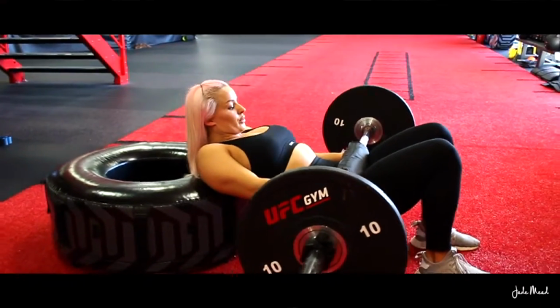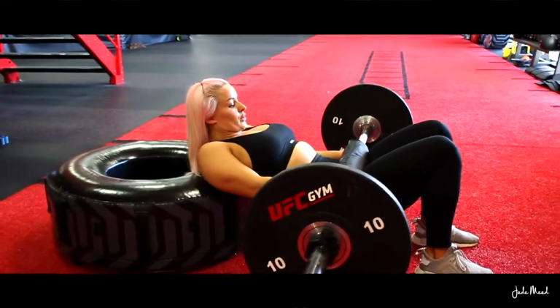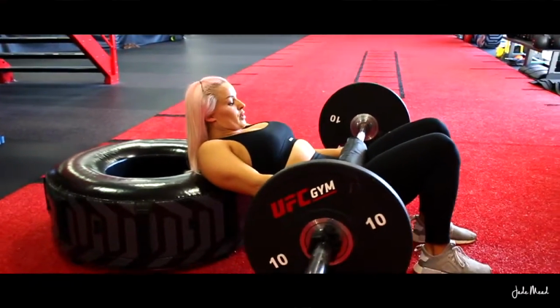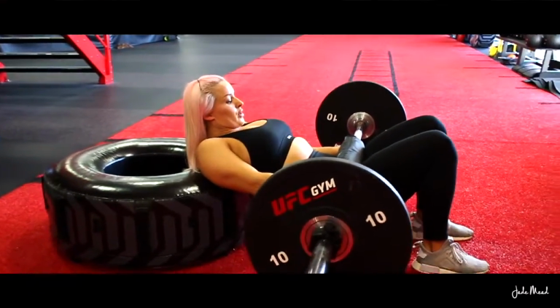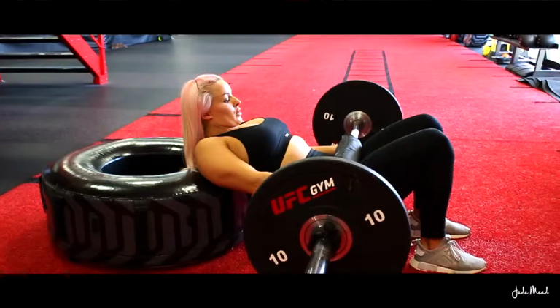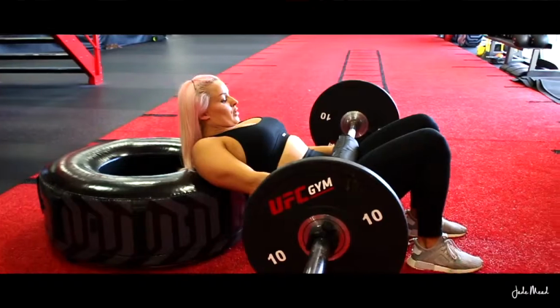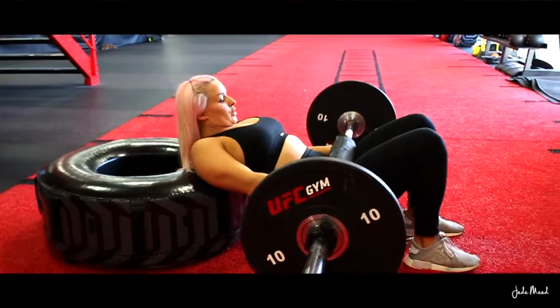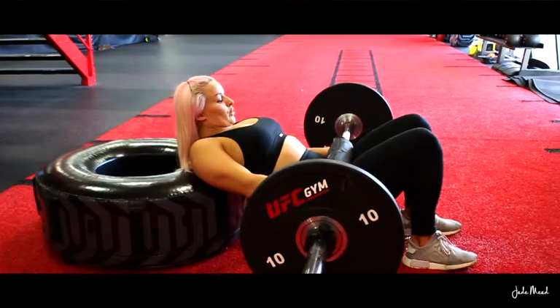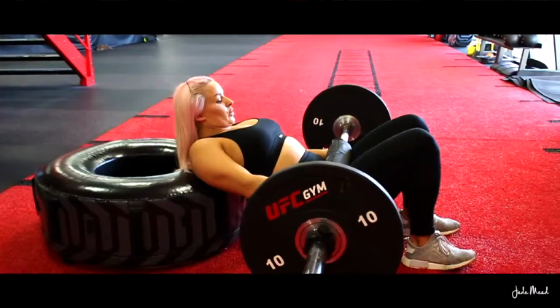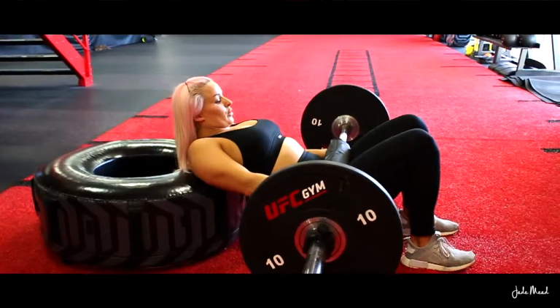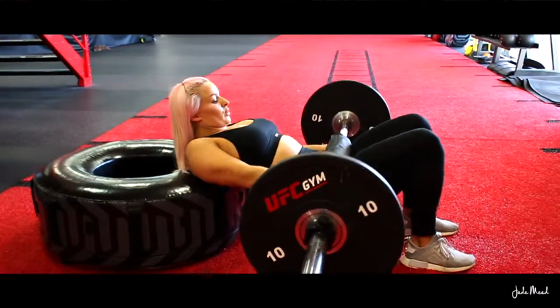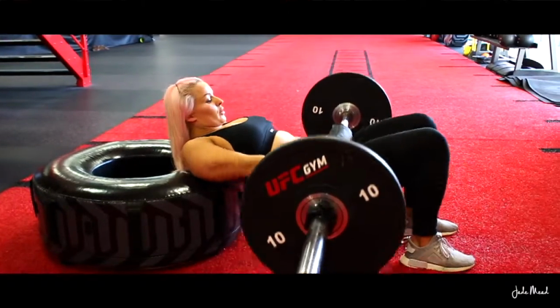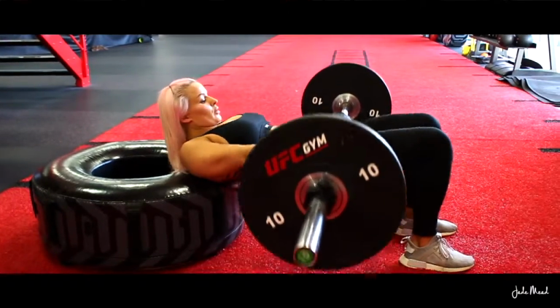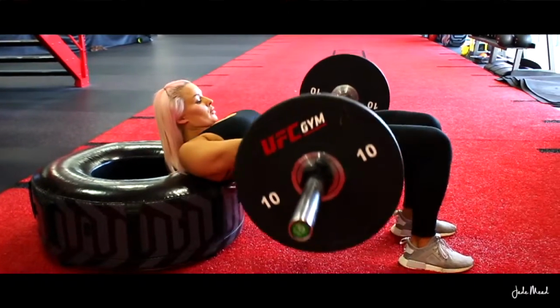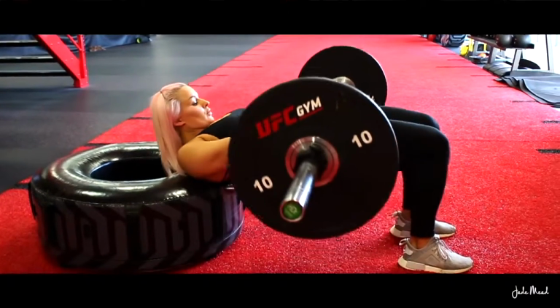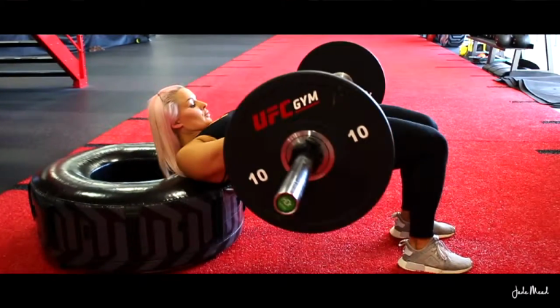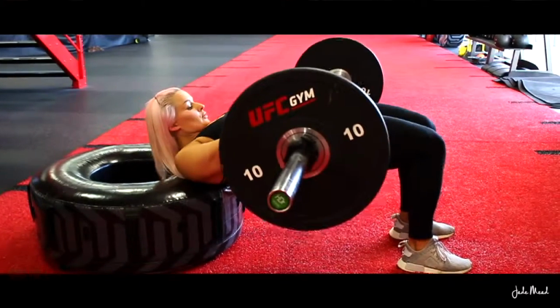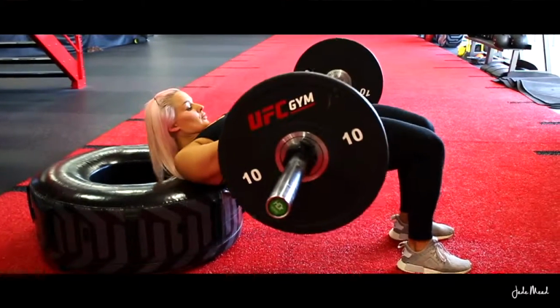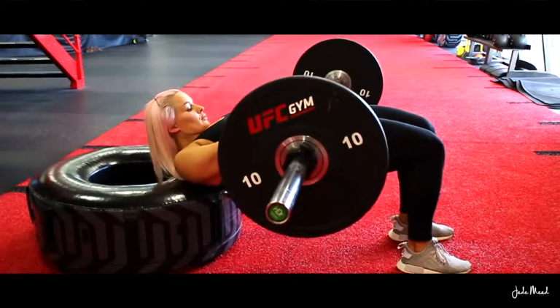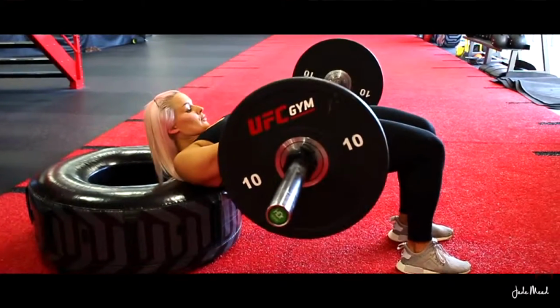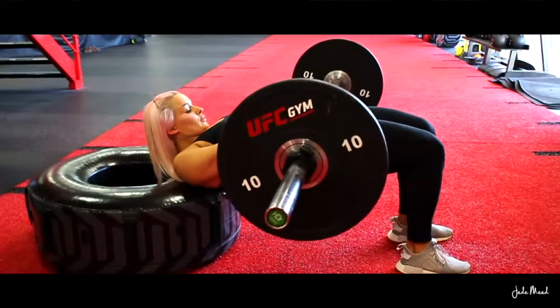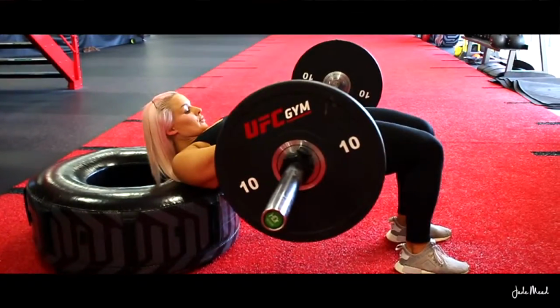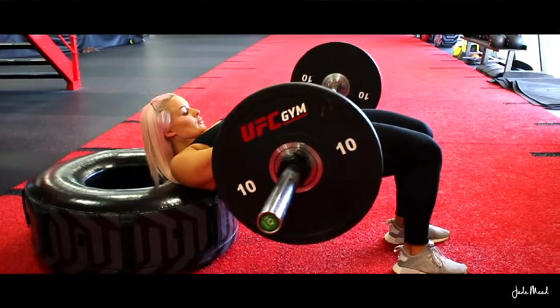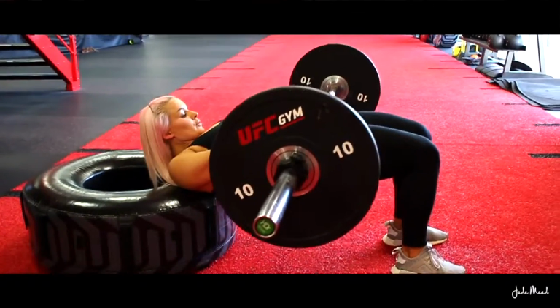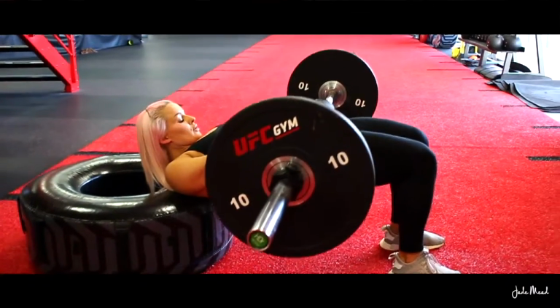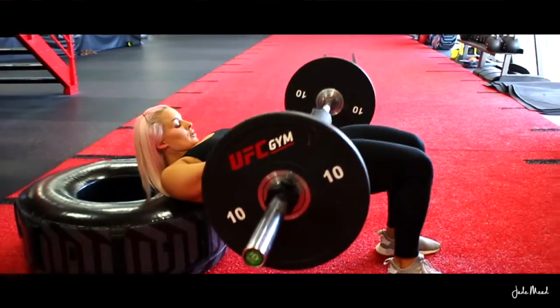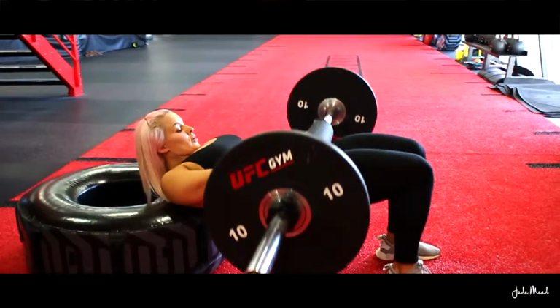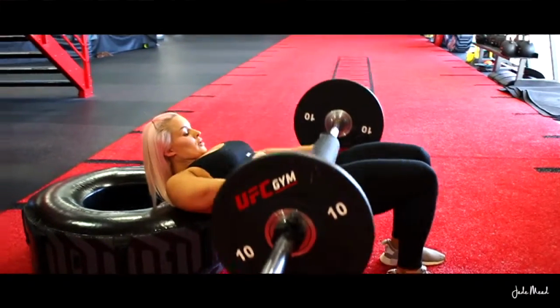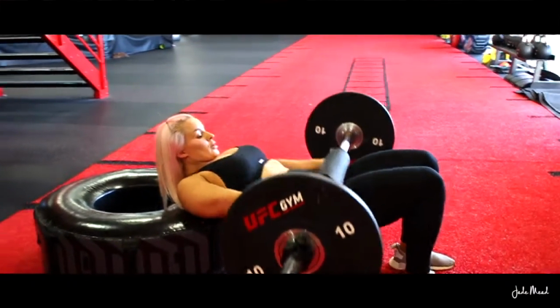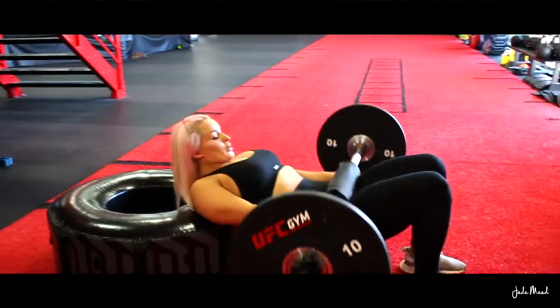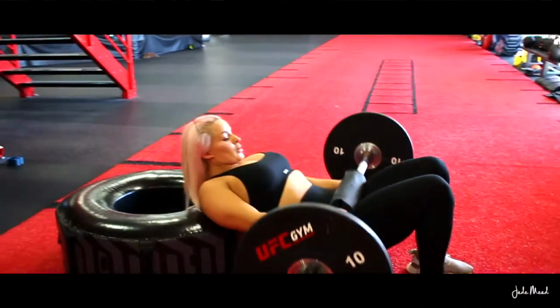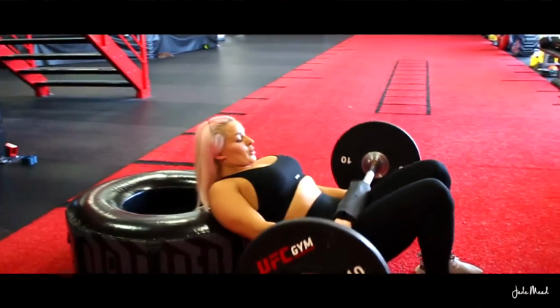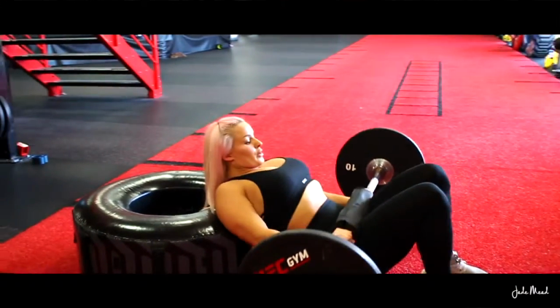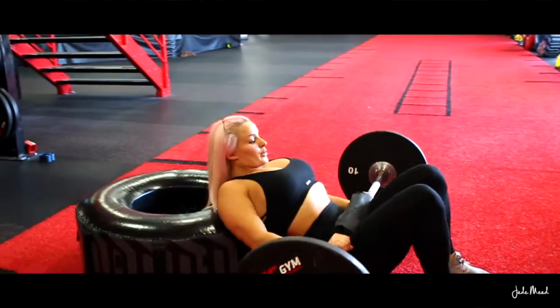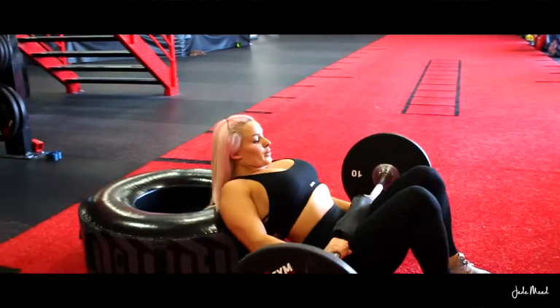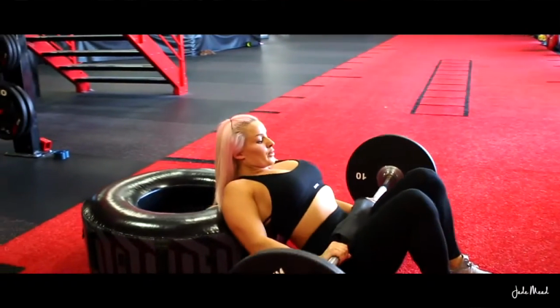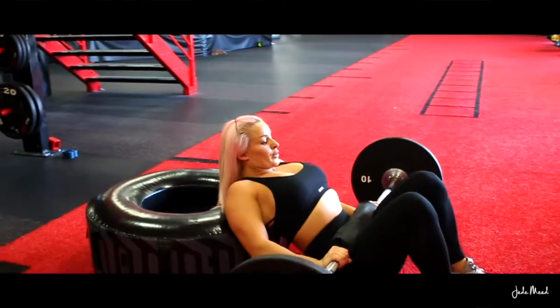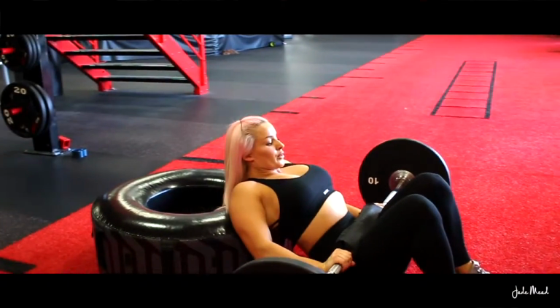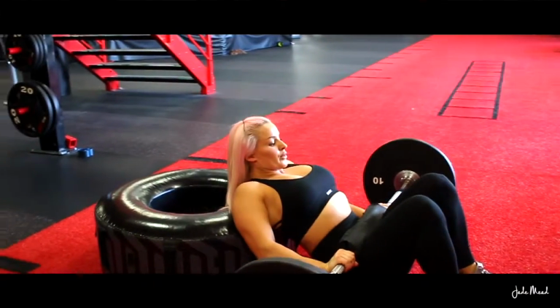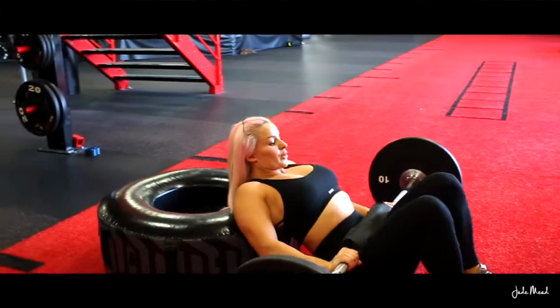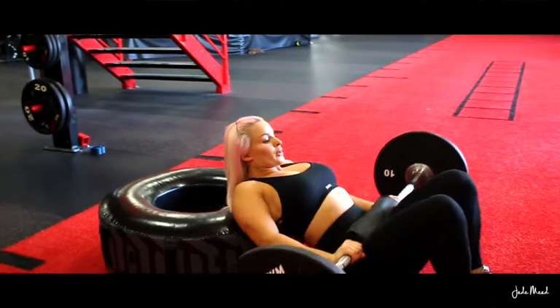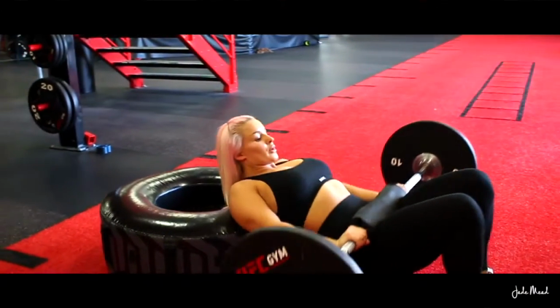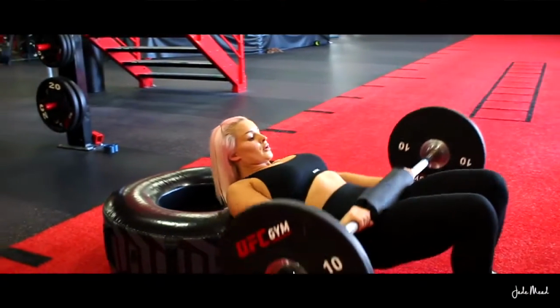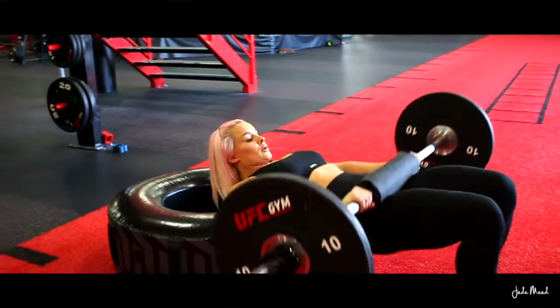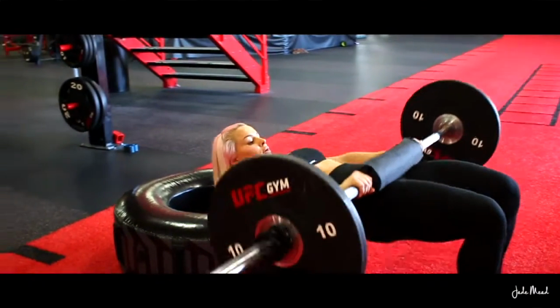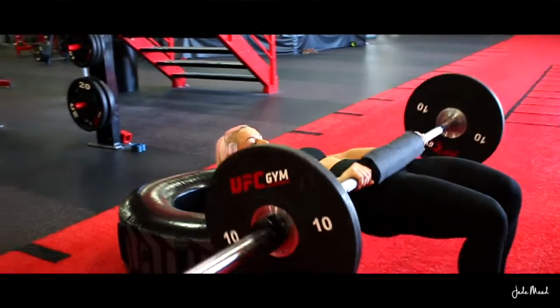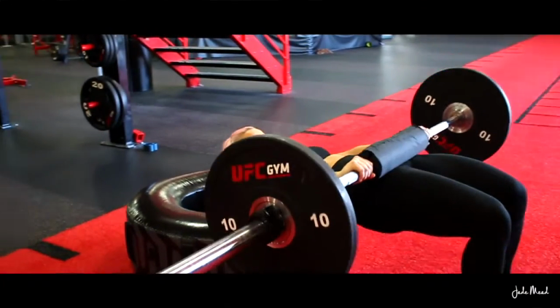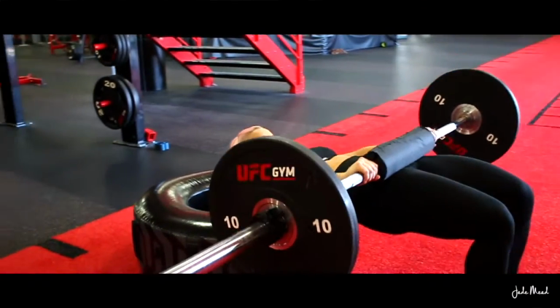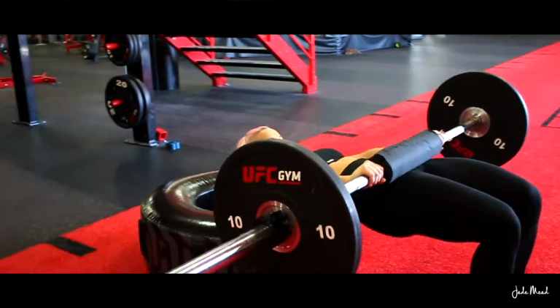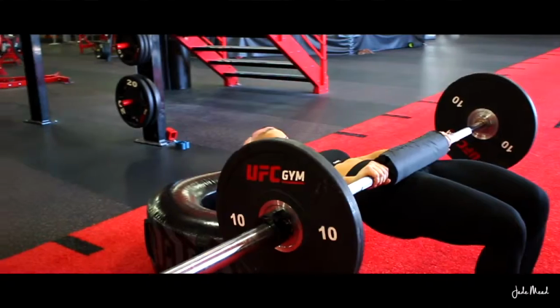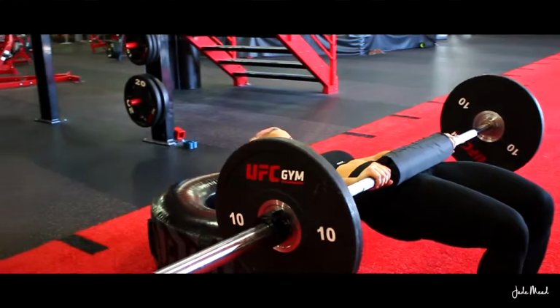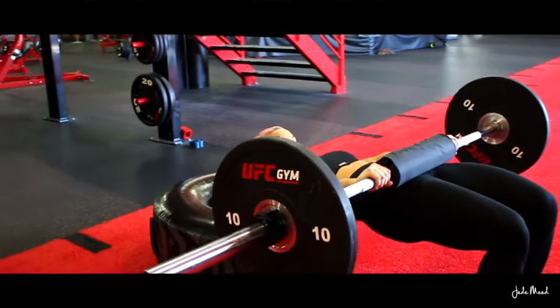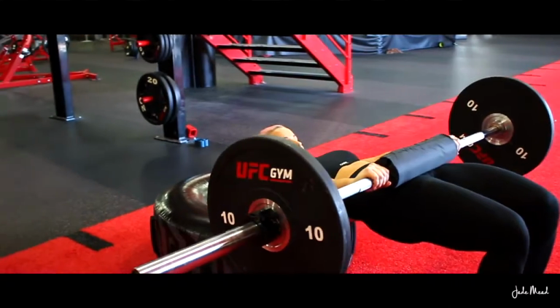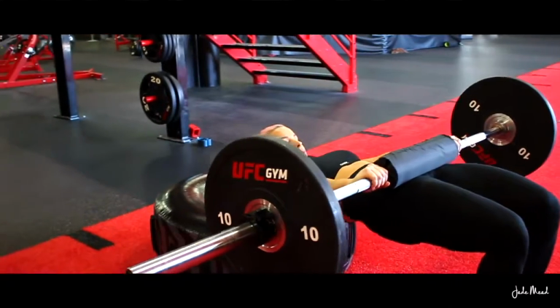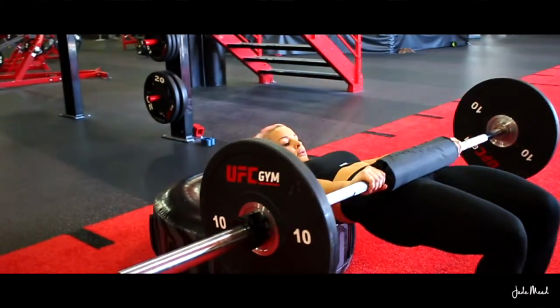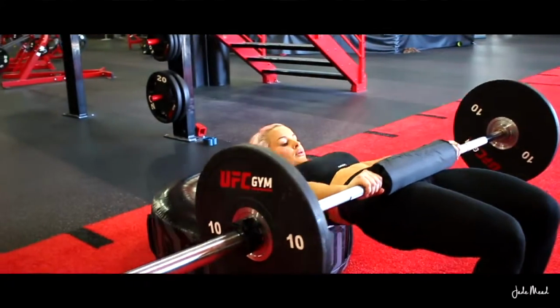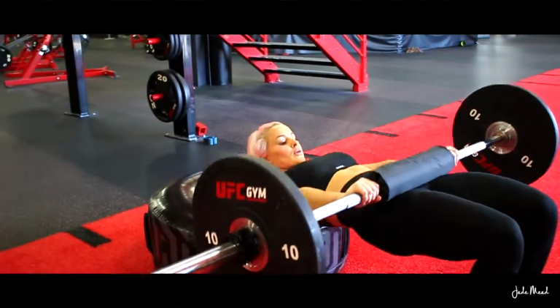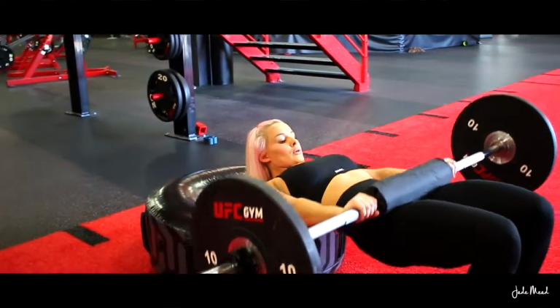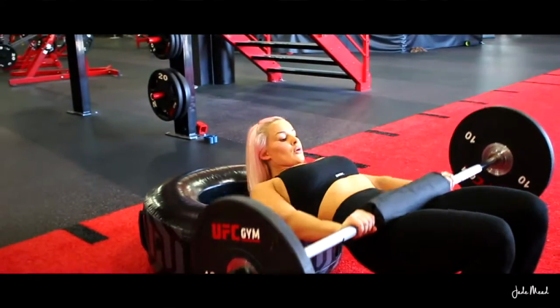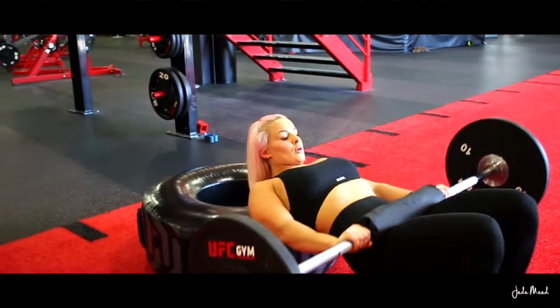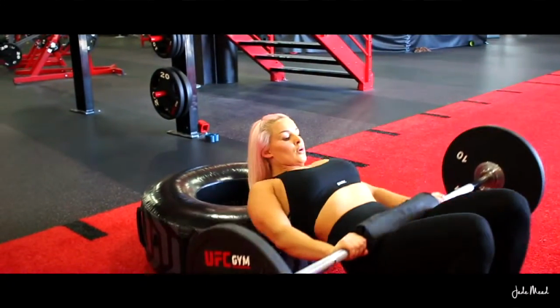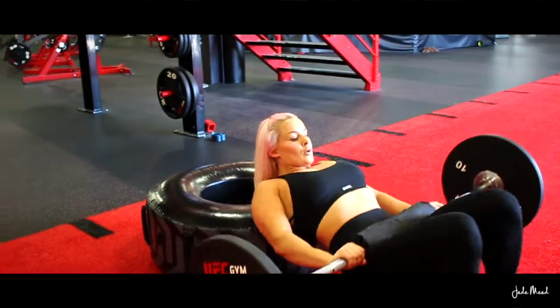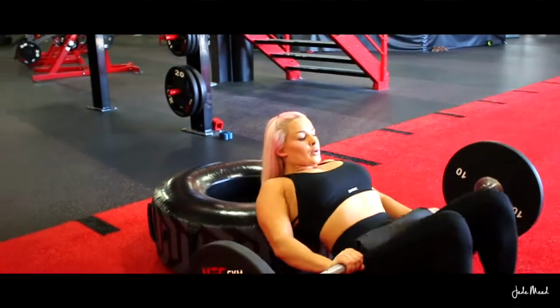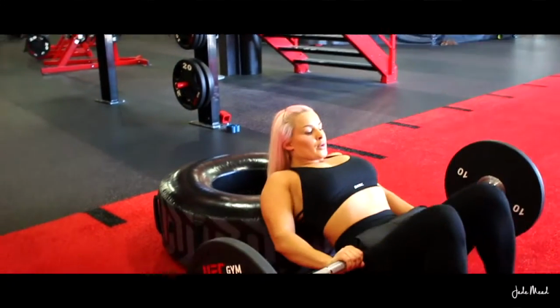Drive up through your heels and raise your hips up towards the ceiling, keeping your chin tucked to your chest and your eye gaze forward. Squeeze your glutes at the top.